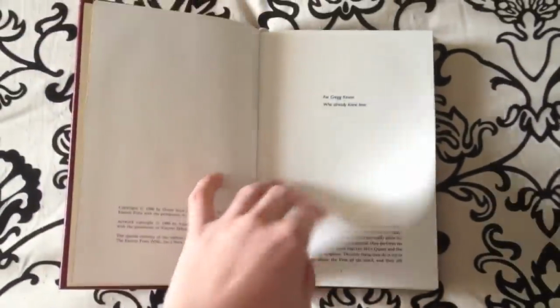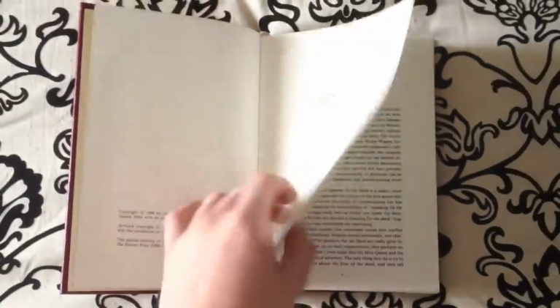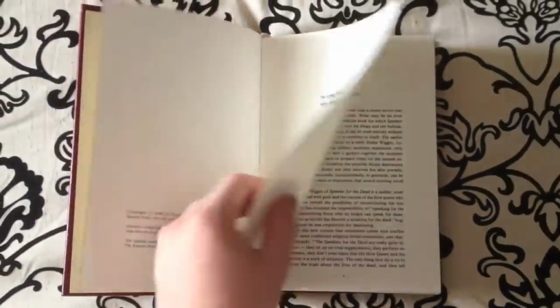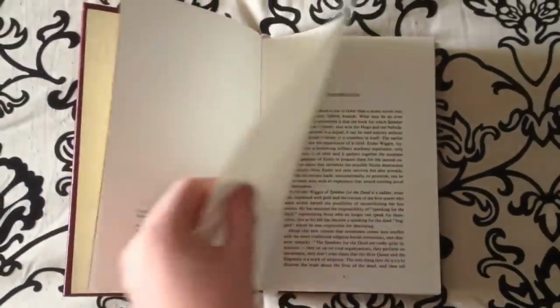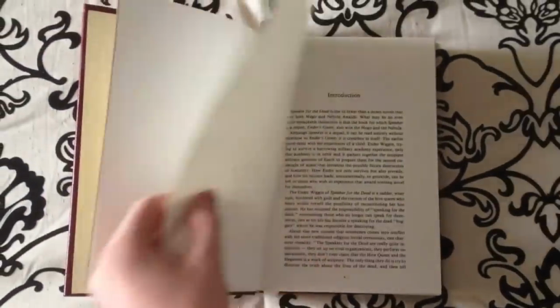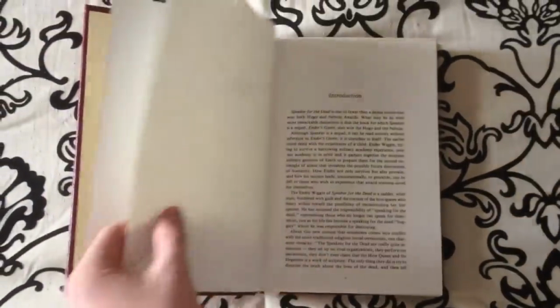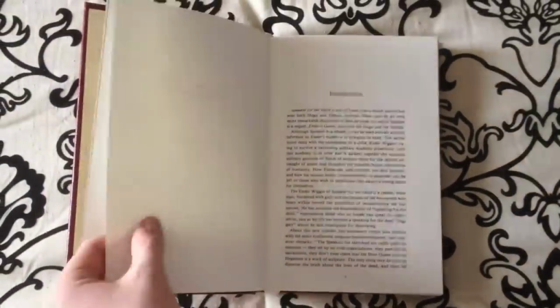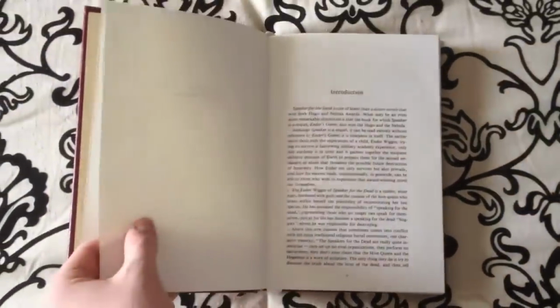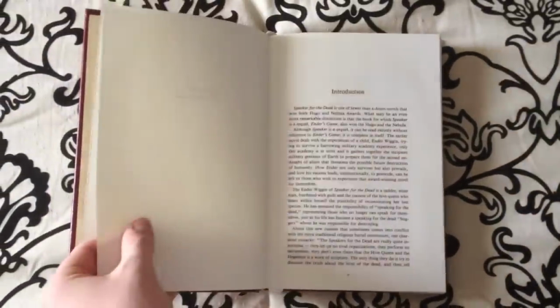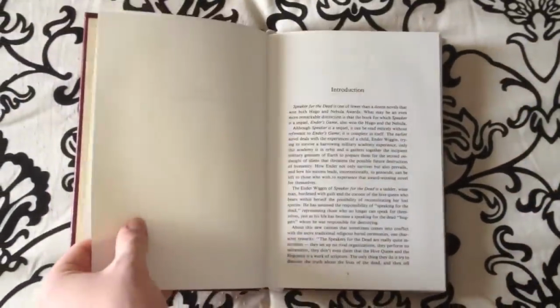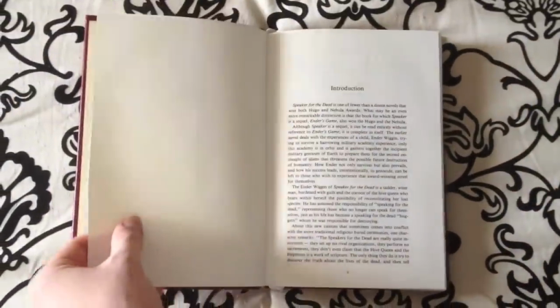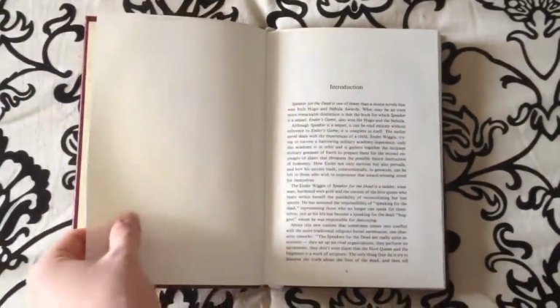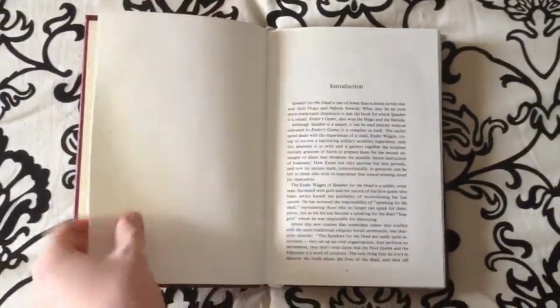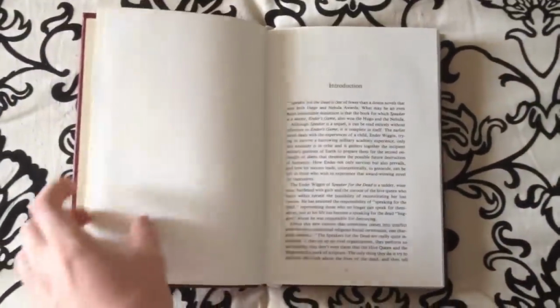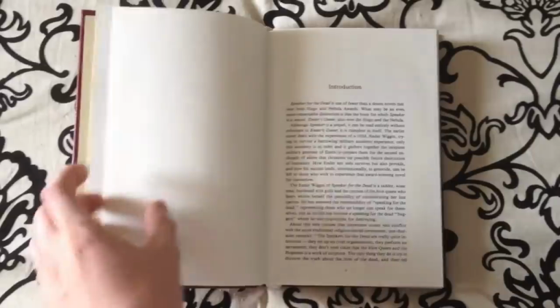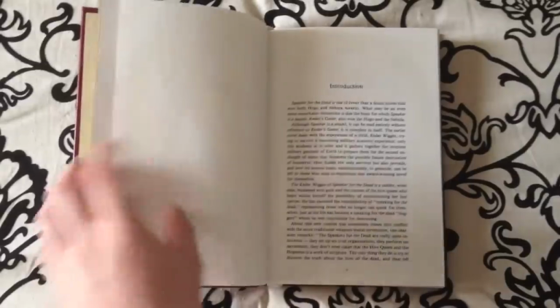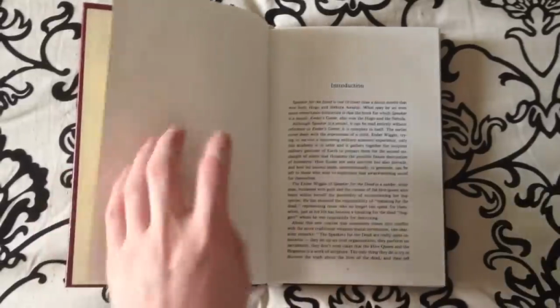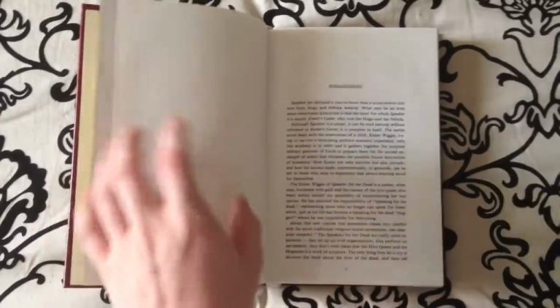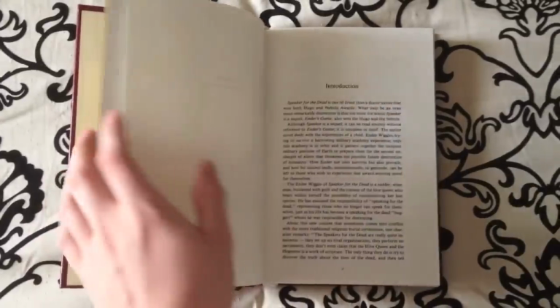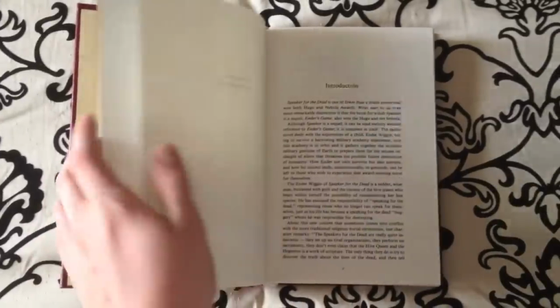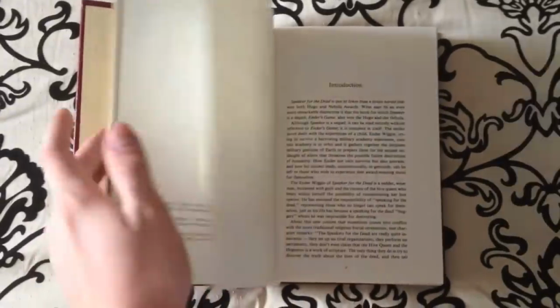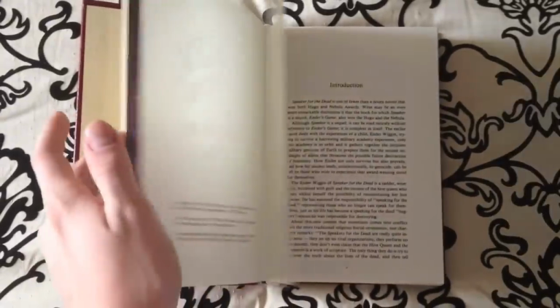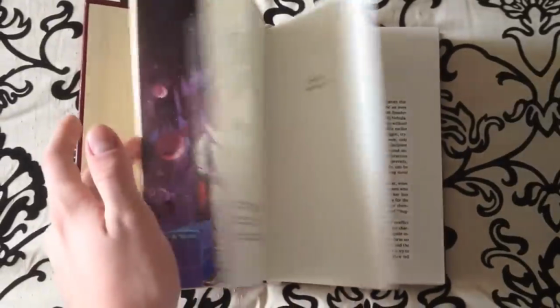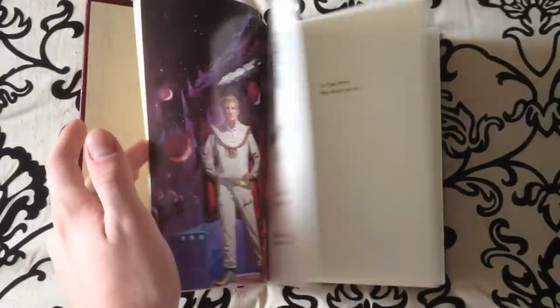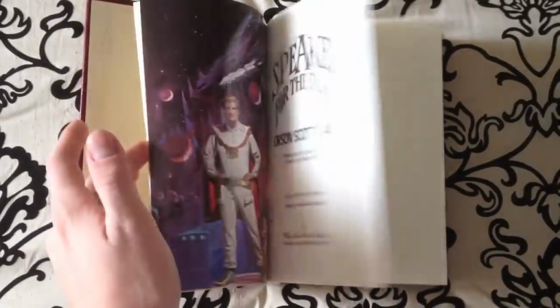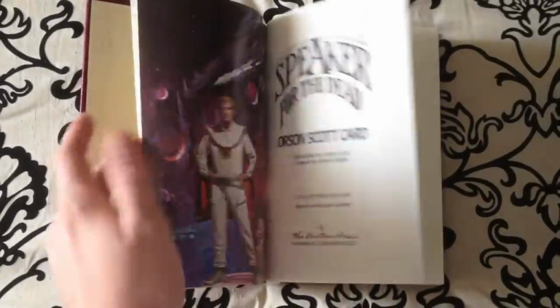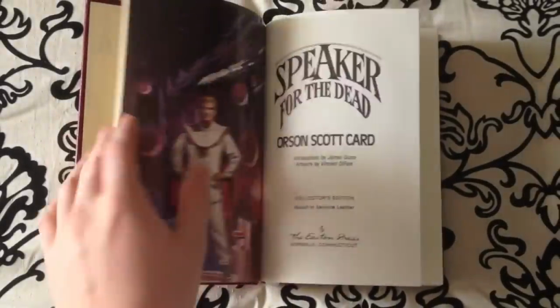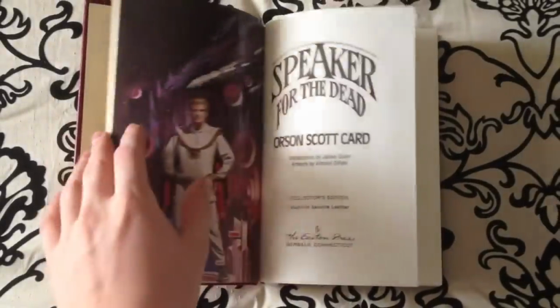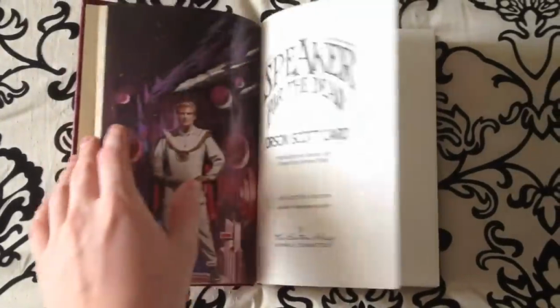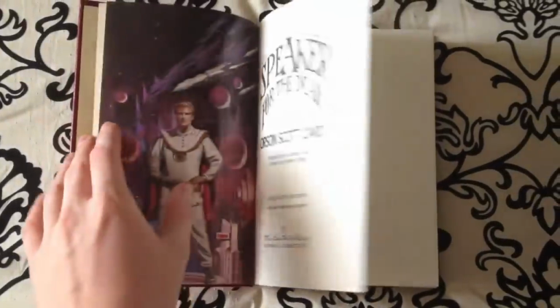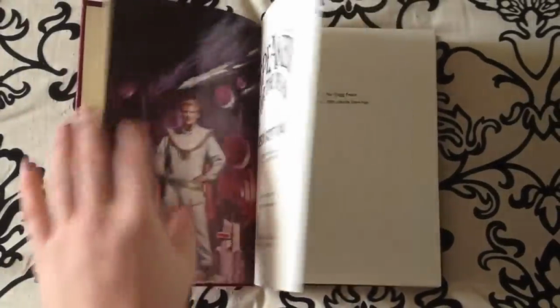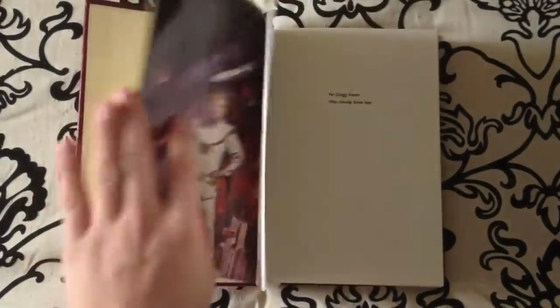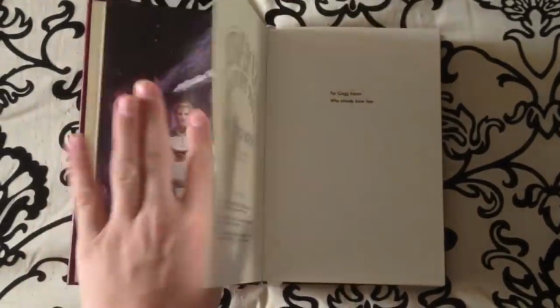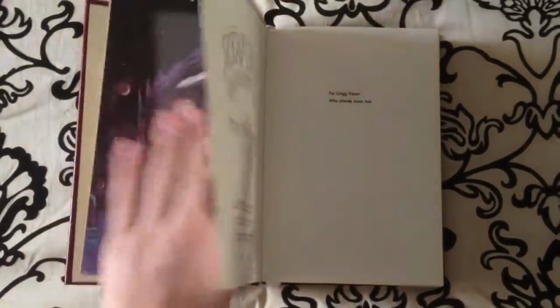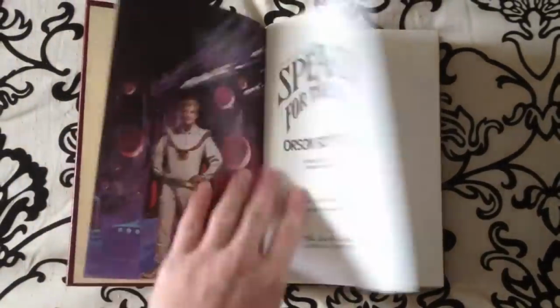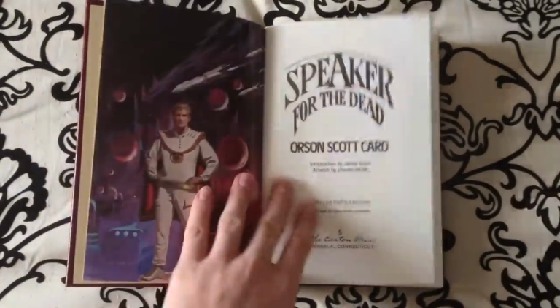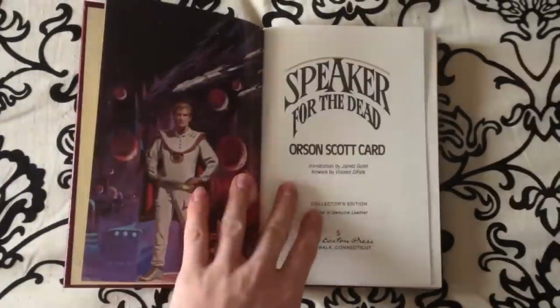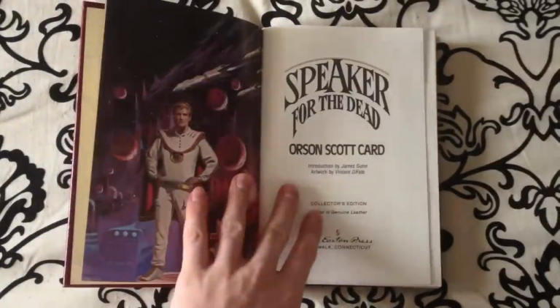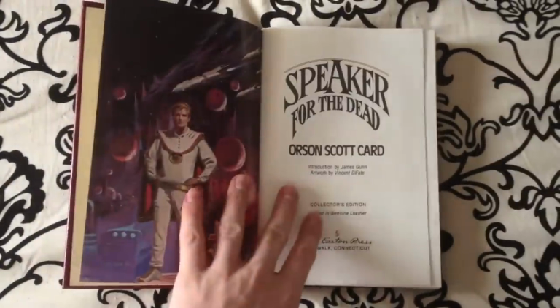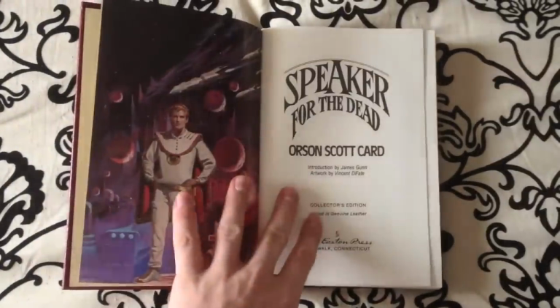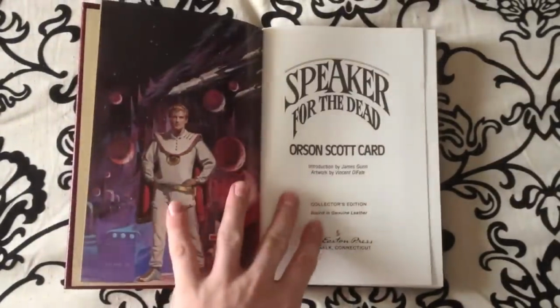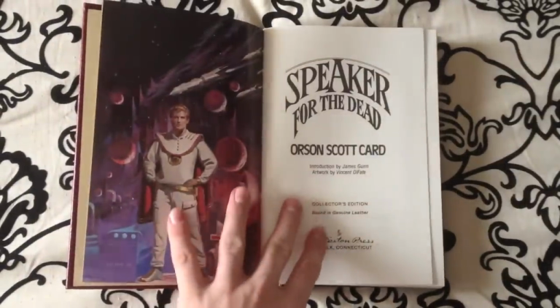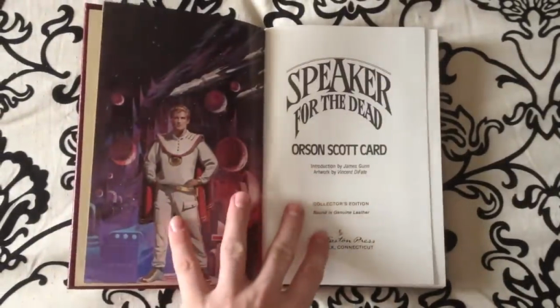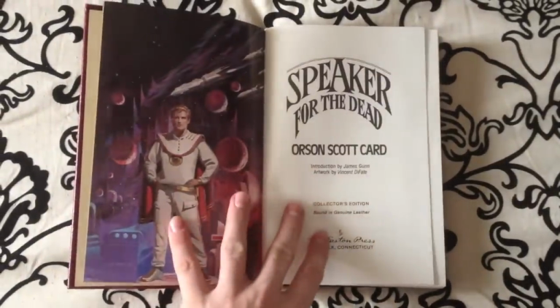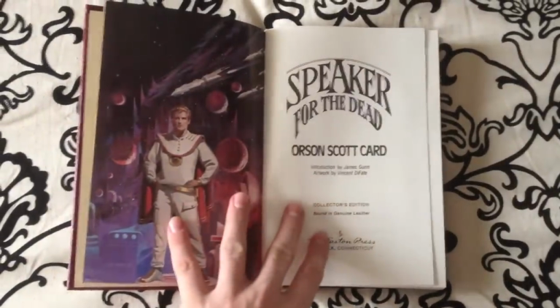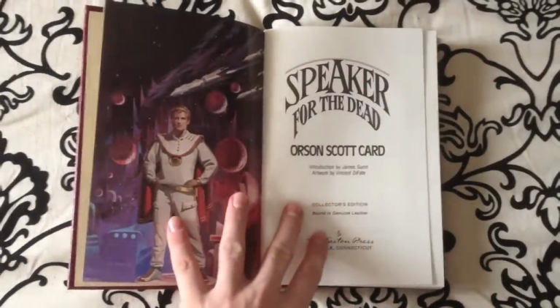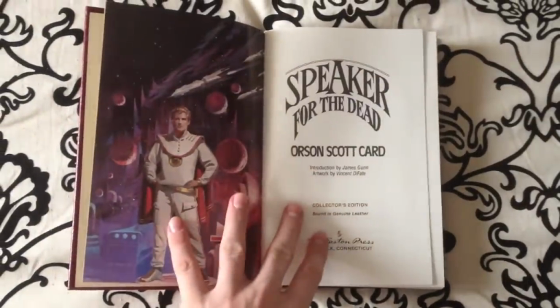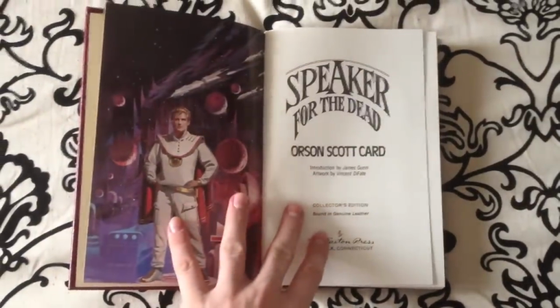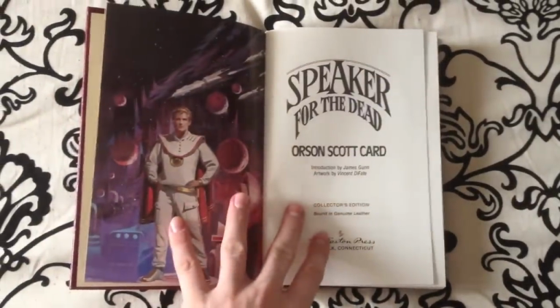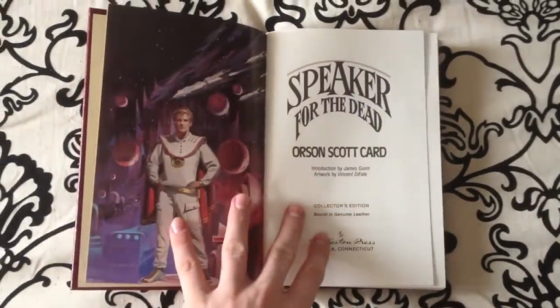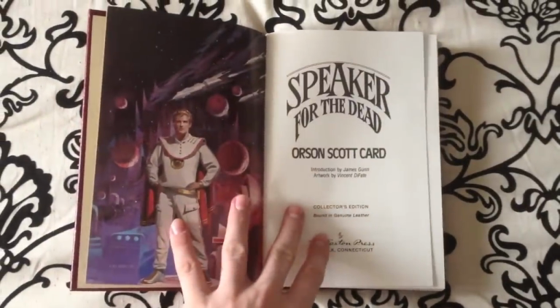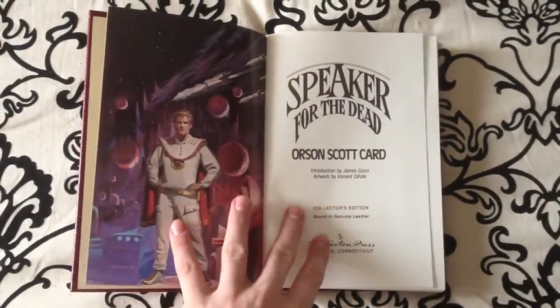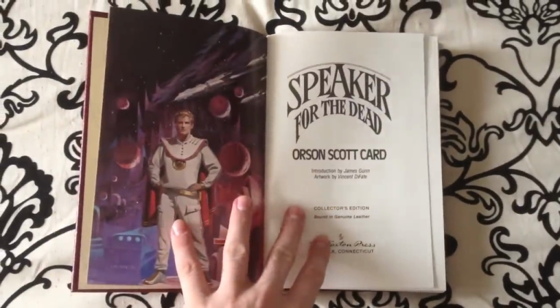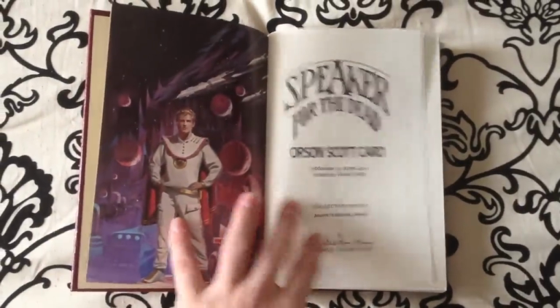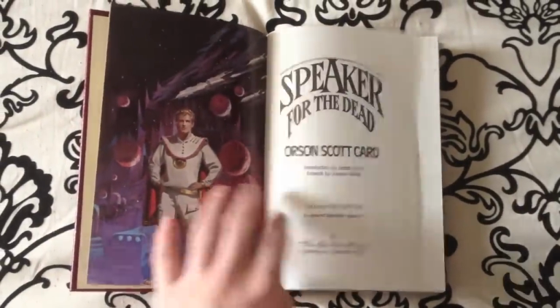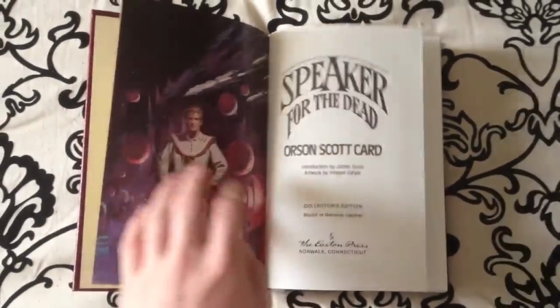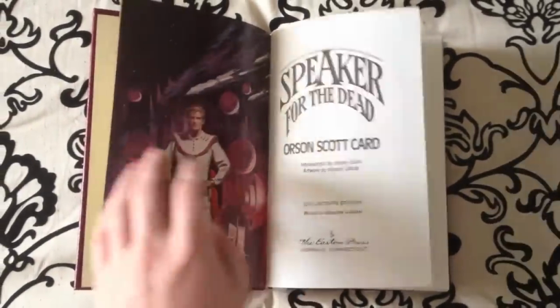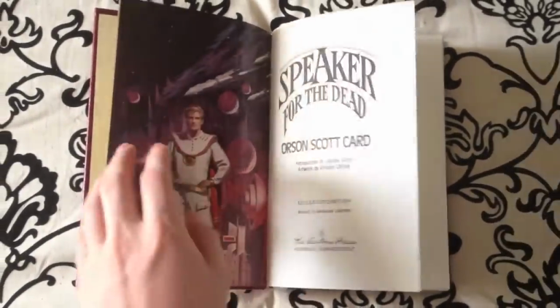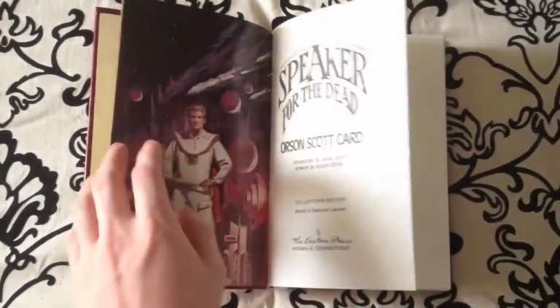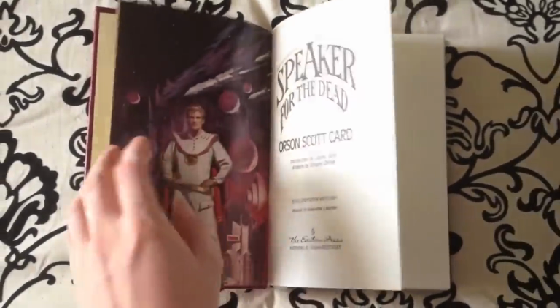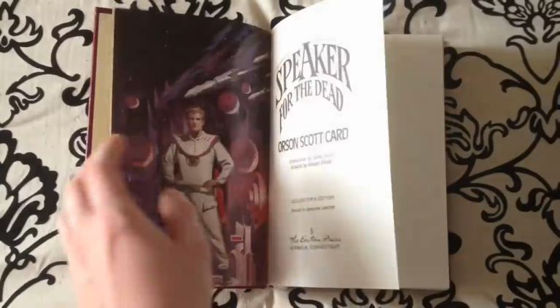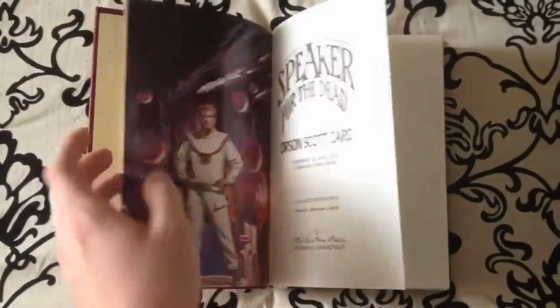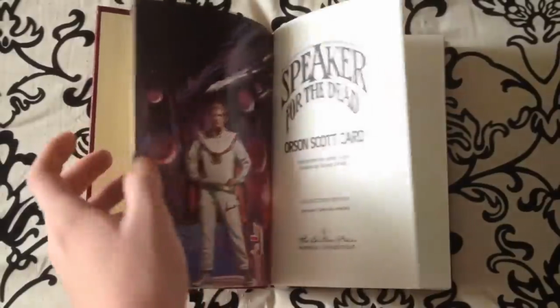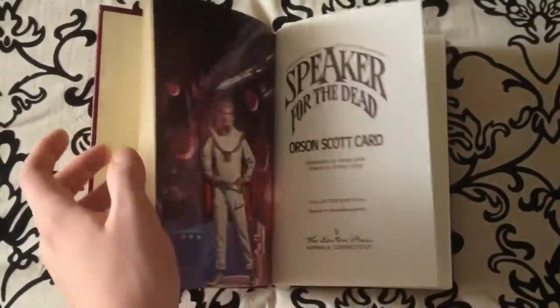Let's take a look at the inside here. Beautiful book. Nice artwork as well.